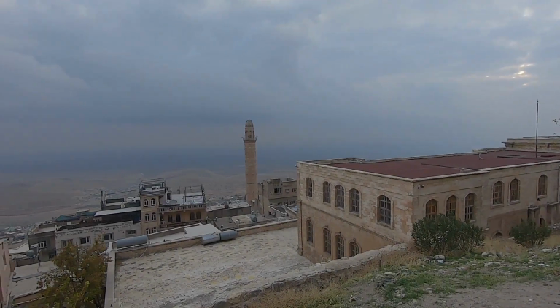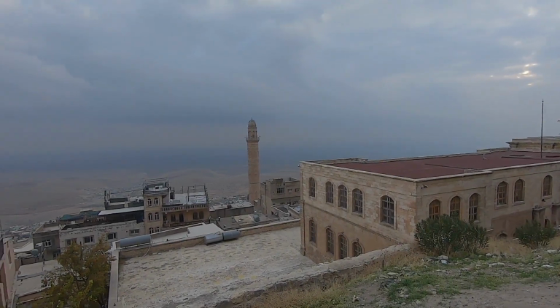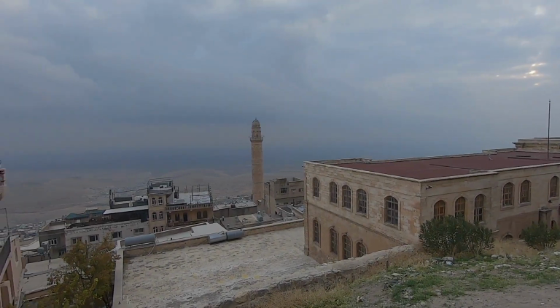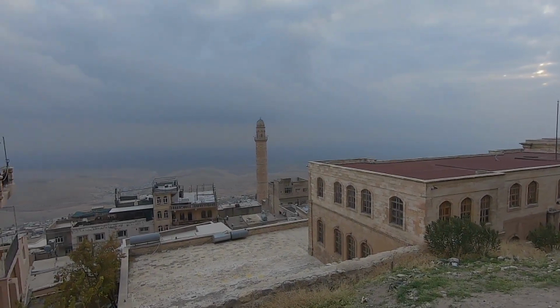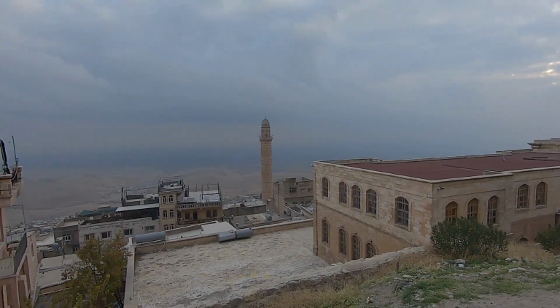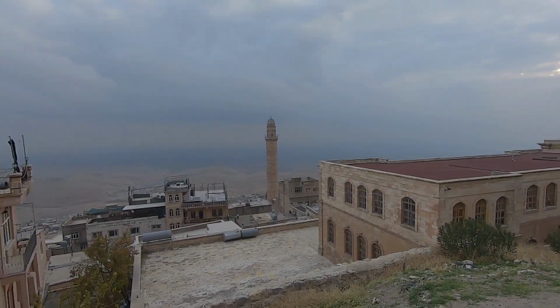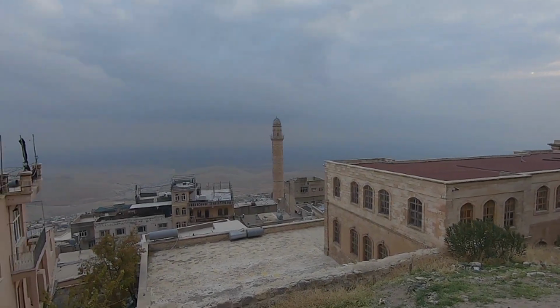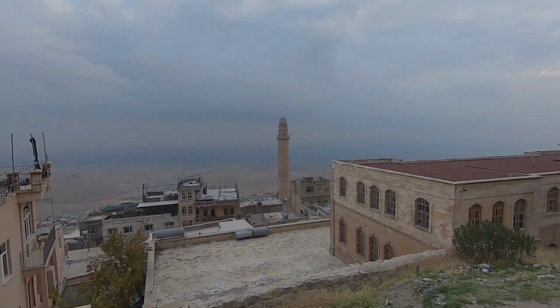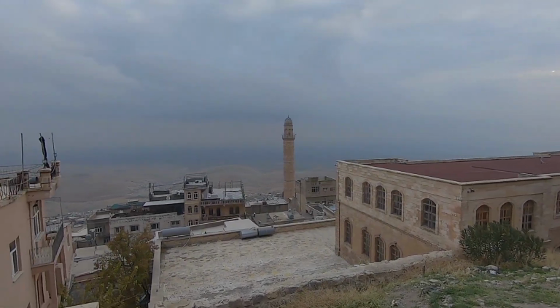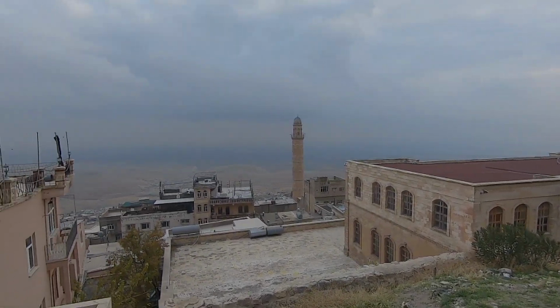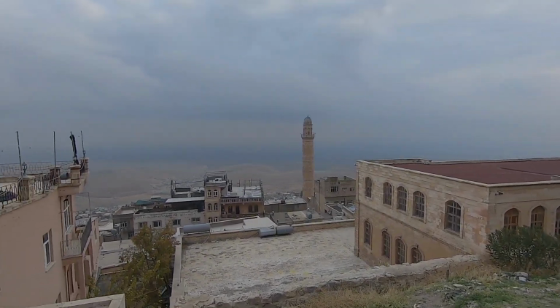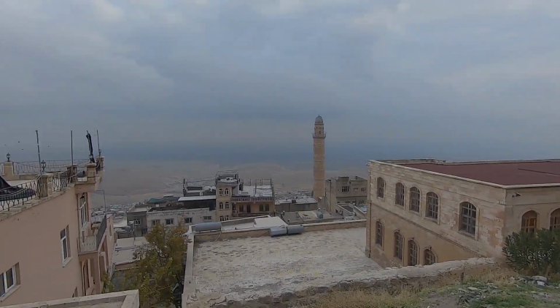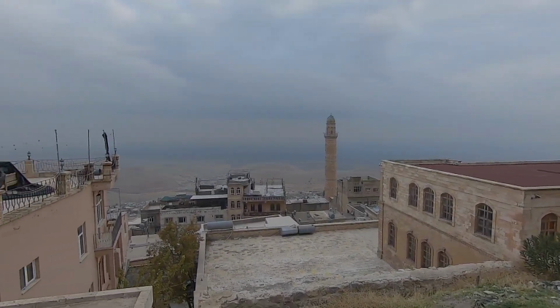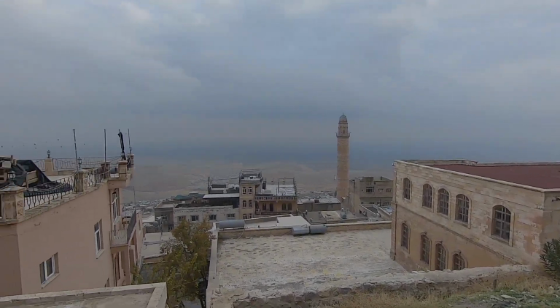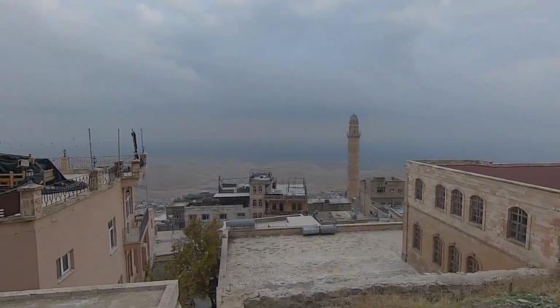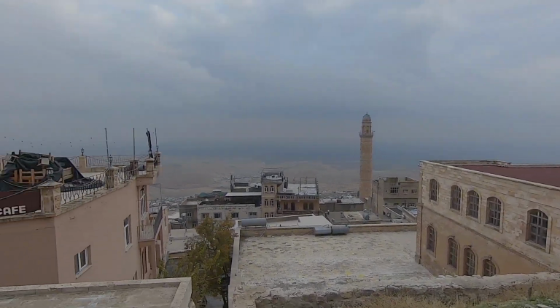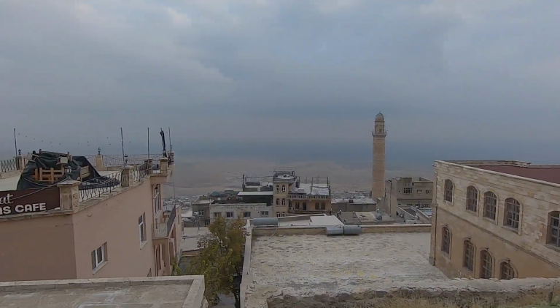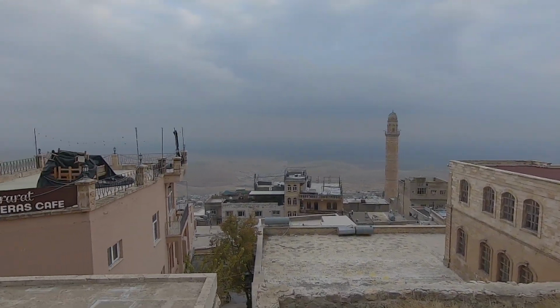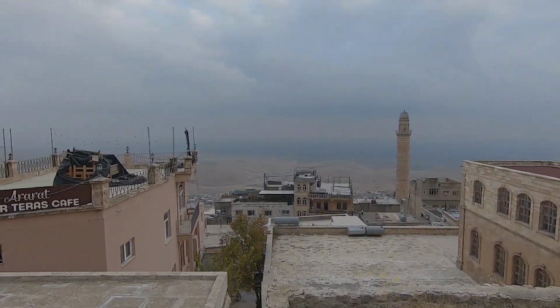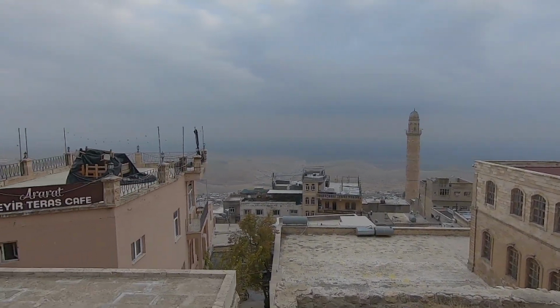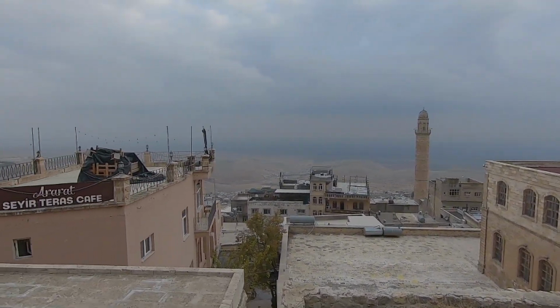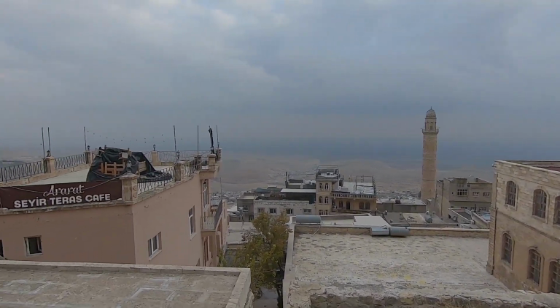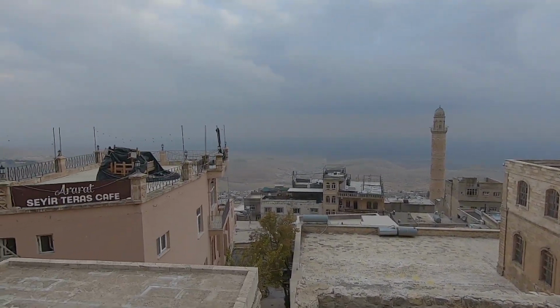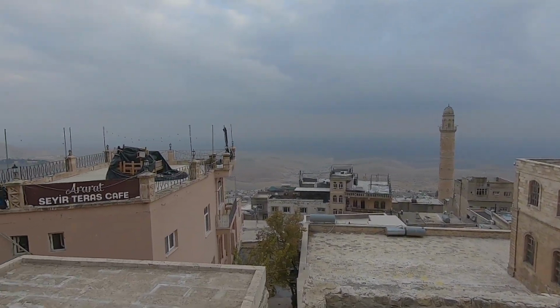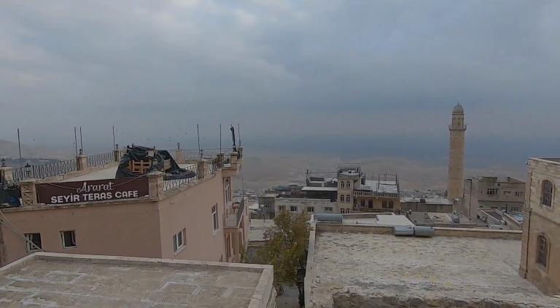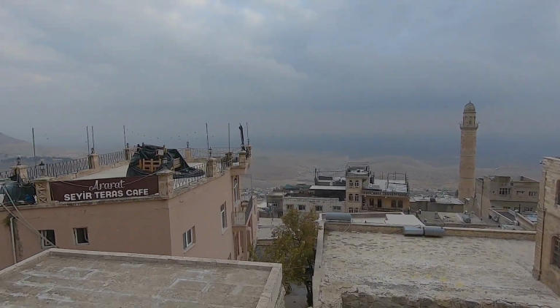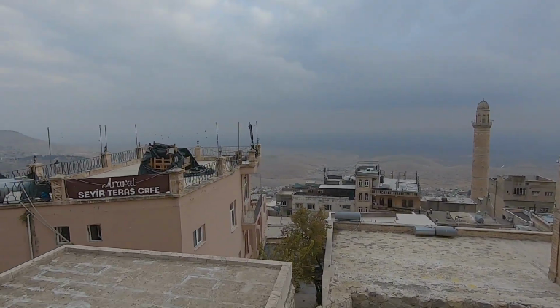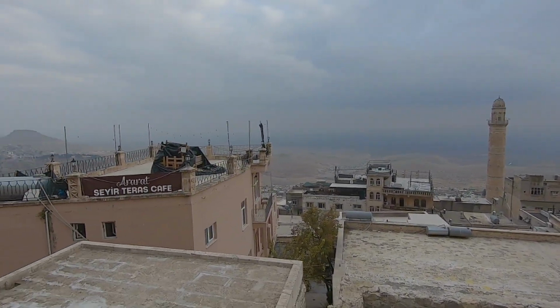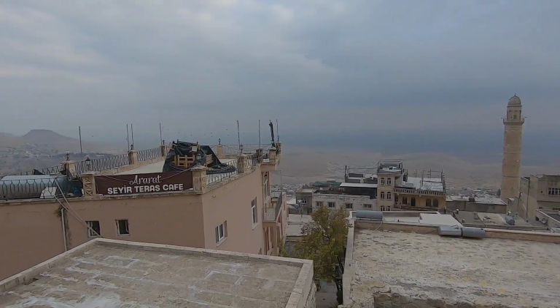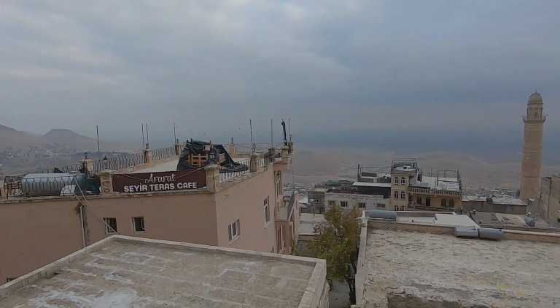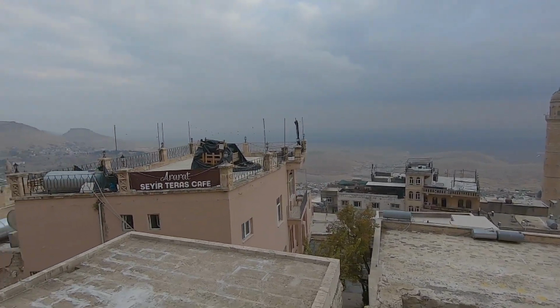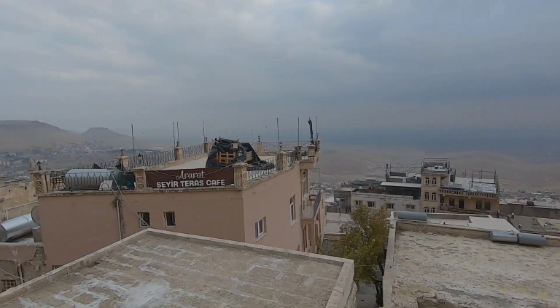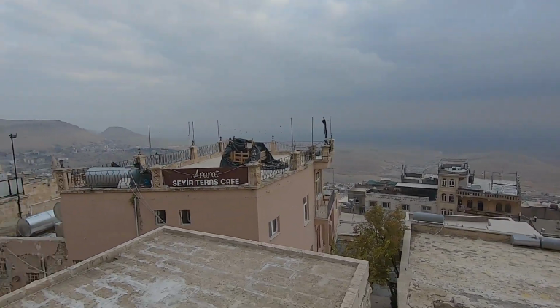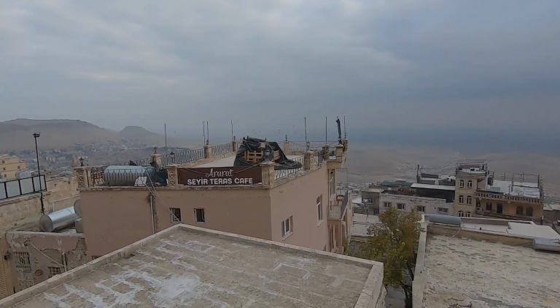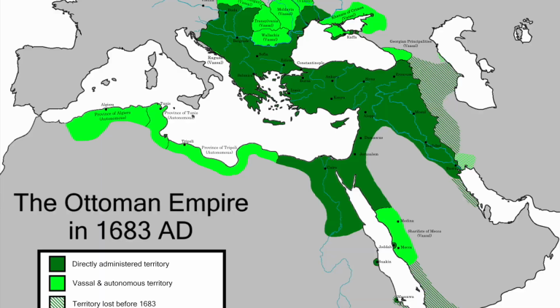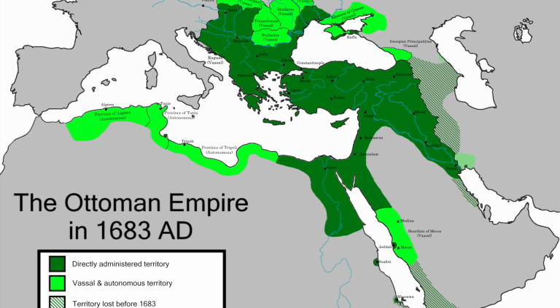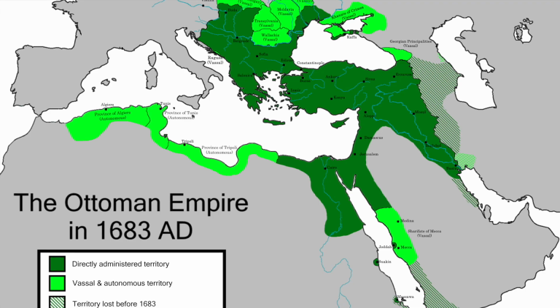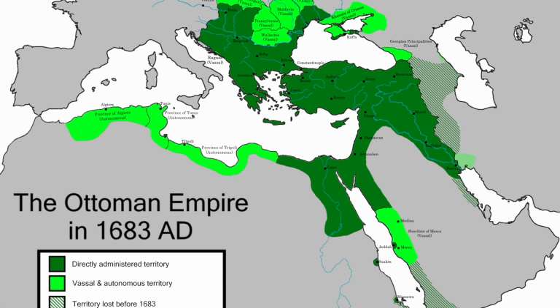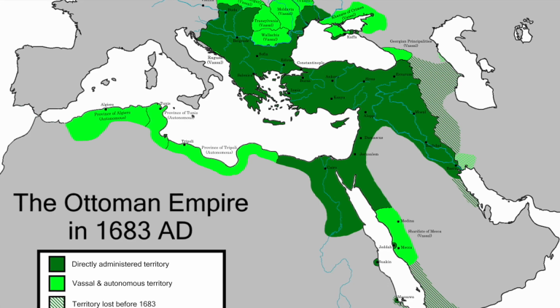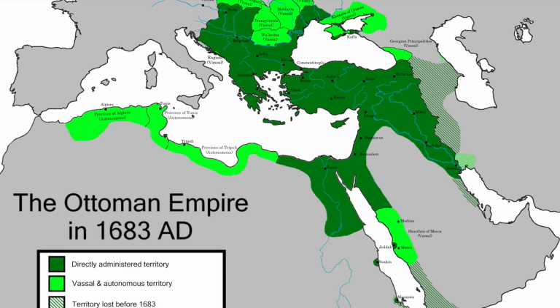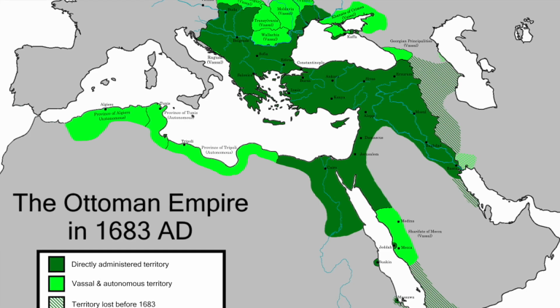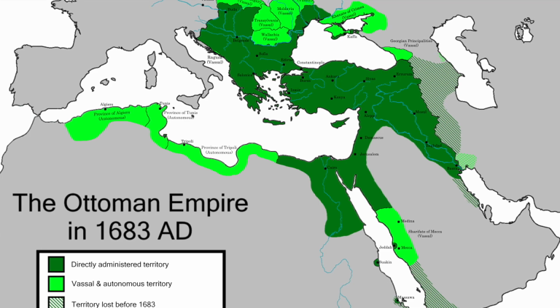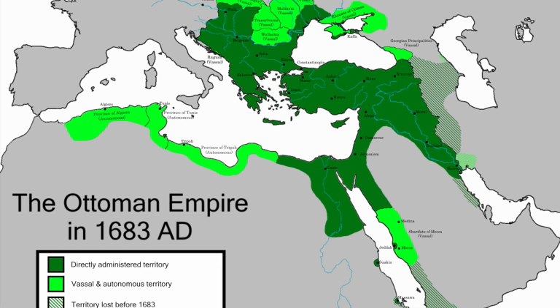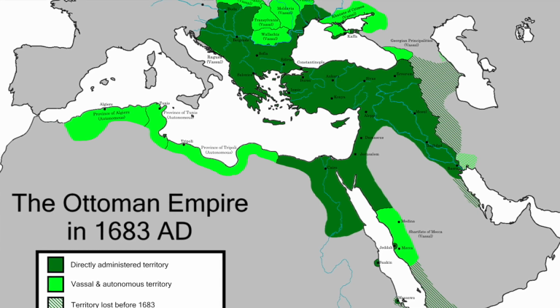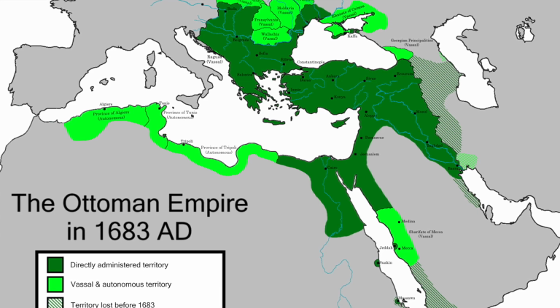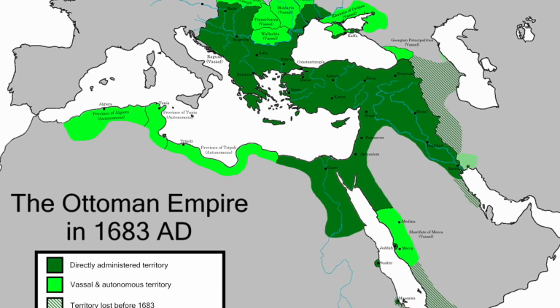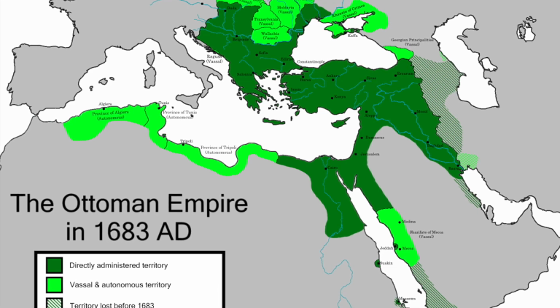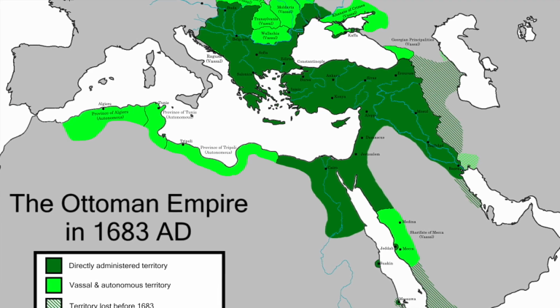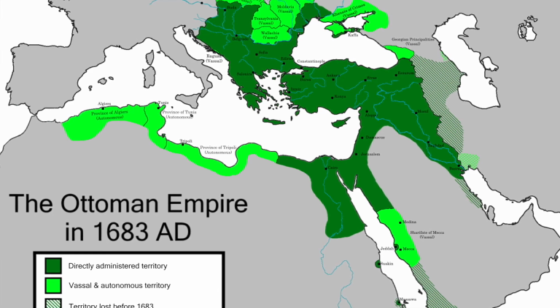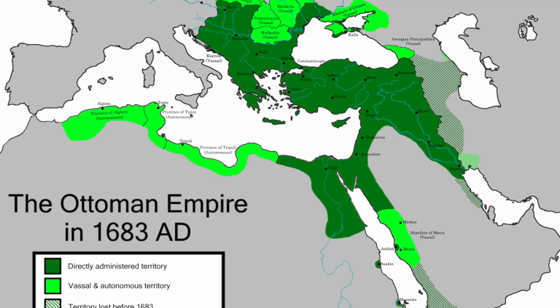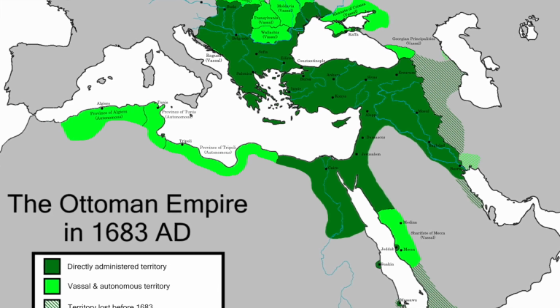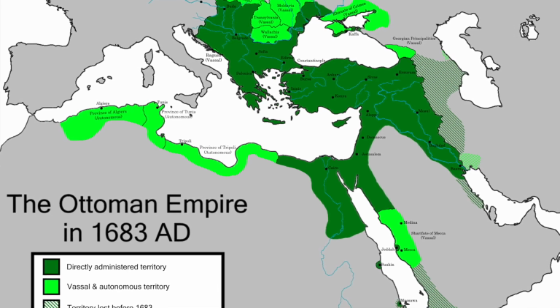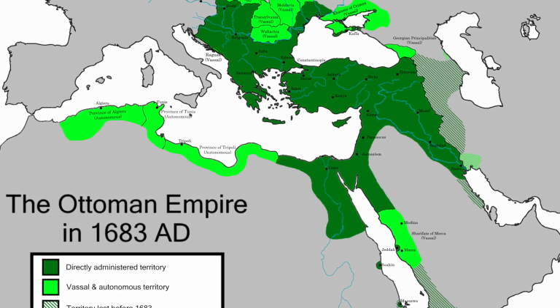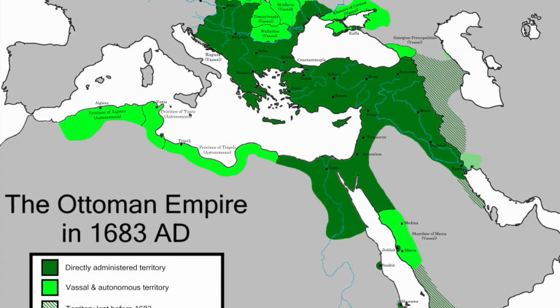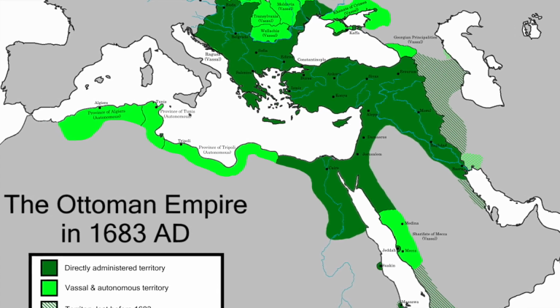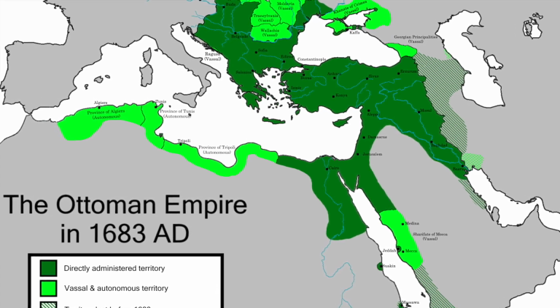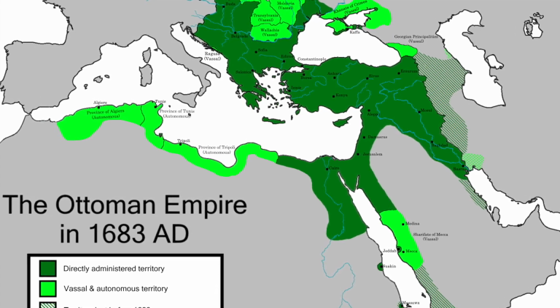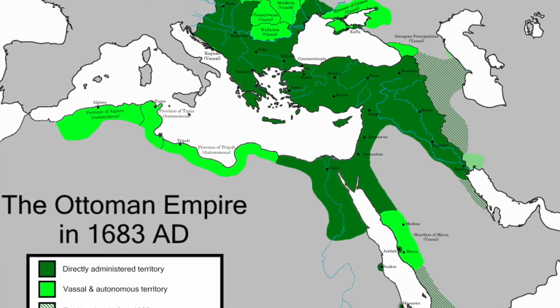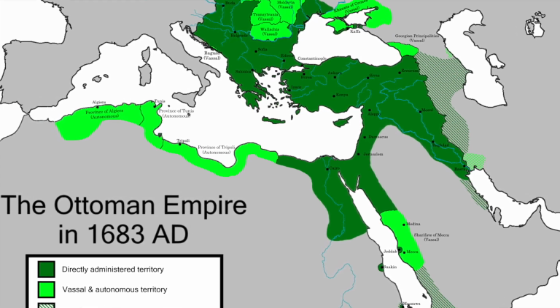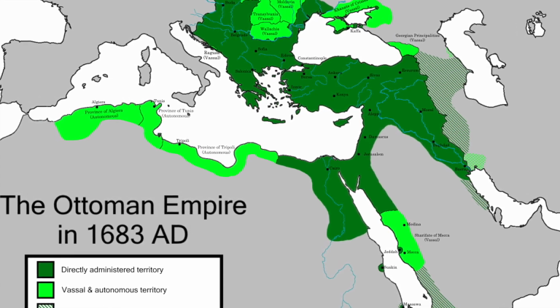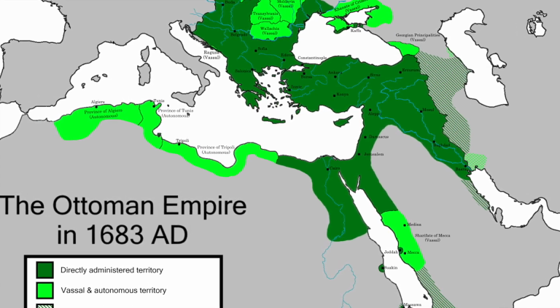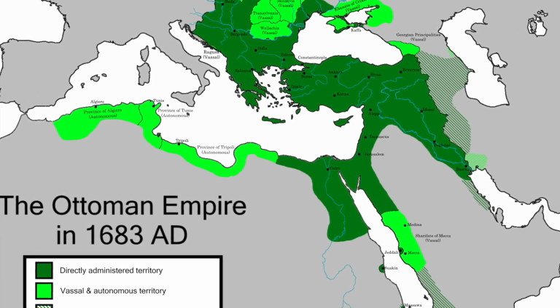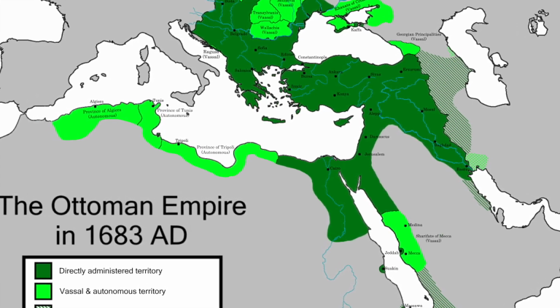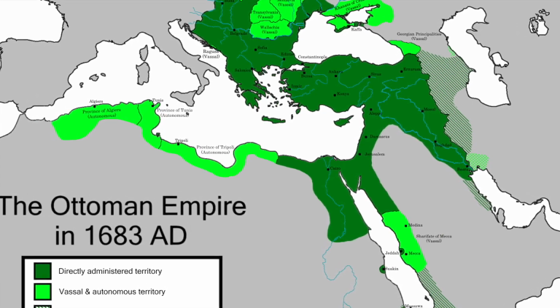So before I dive into this video, let's just have a look at the backstory of how the beard hair might have reached Turkey.